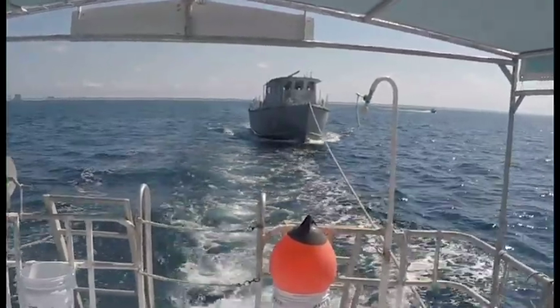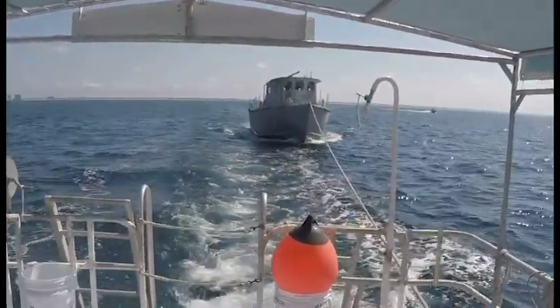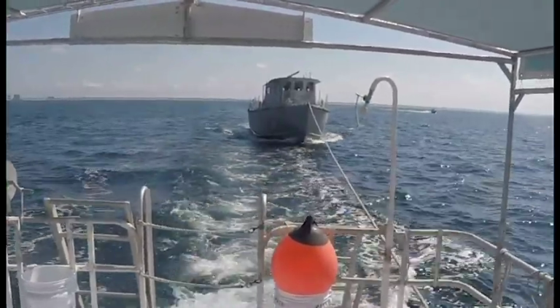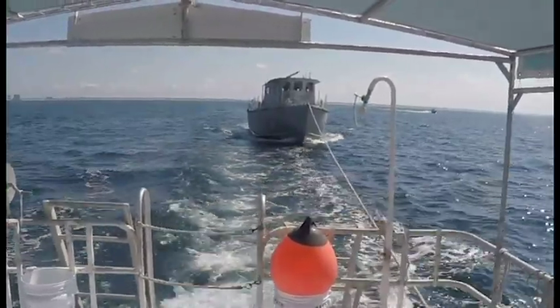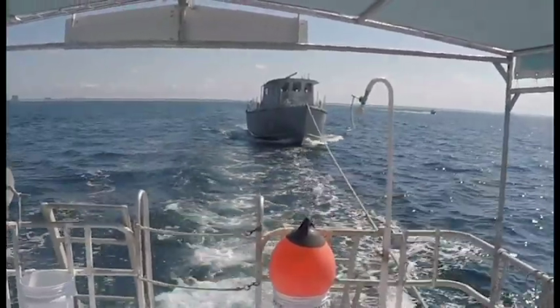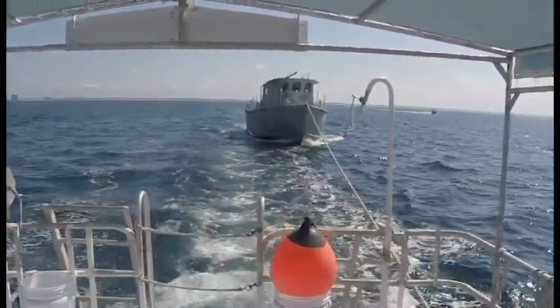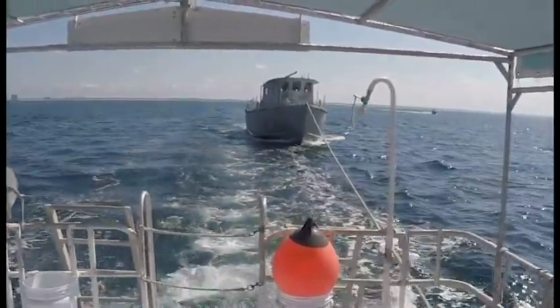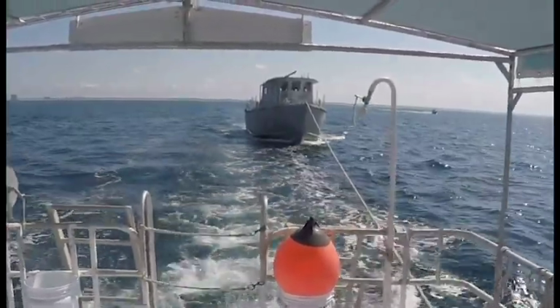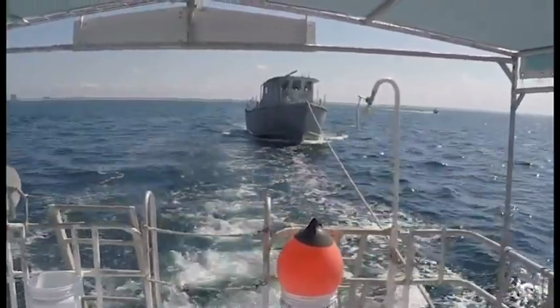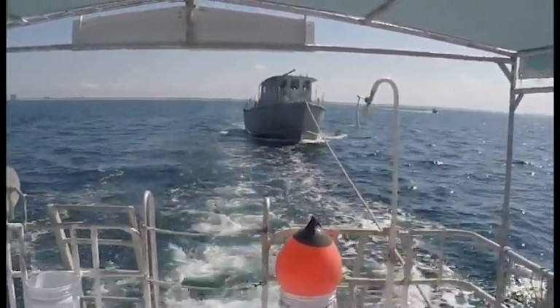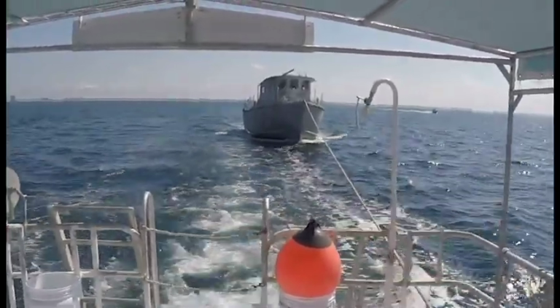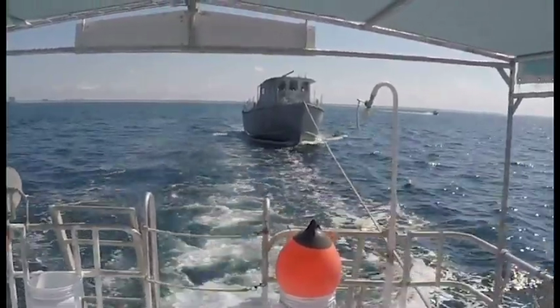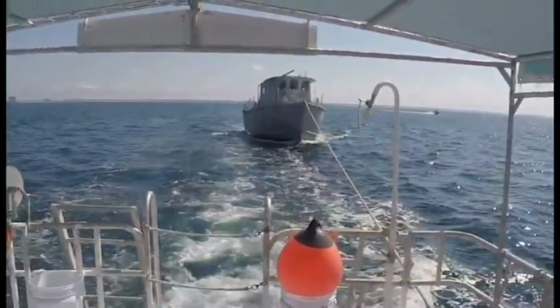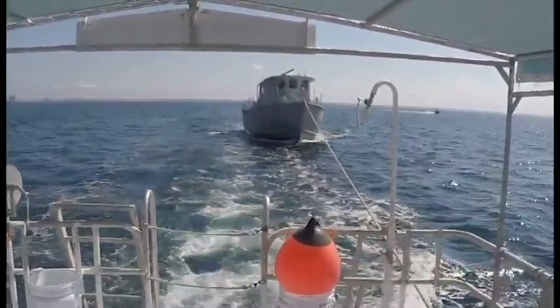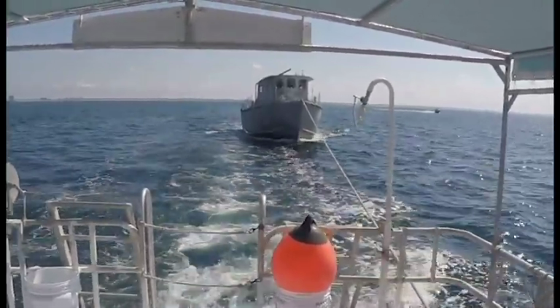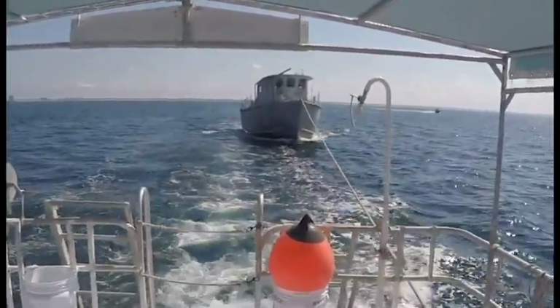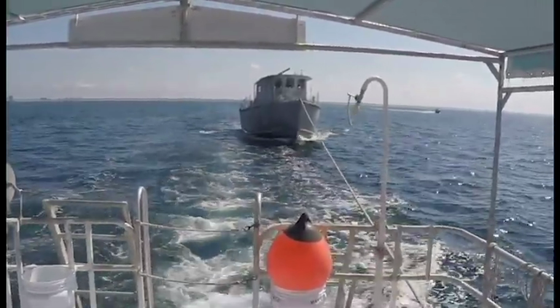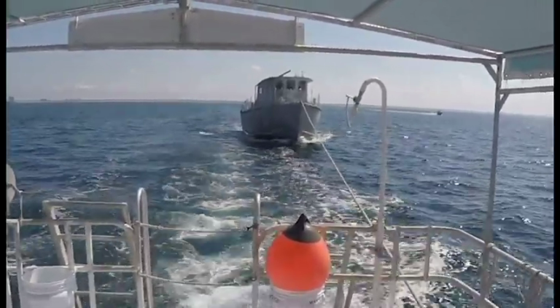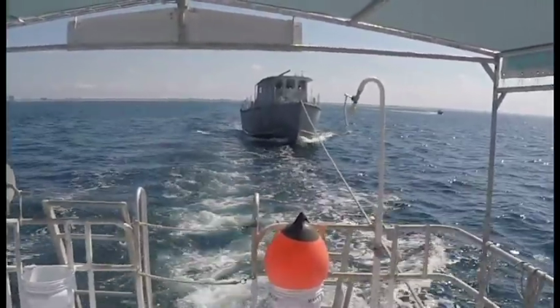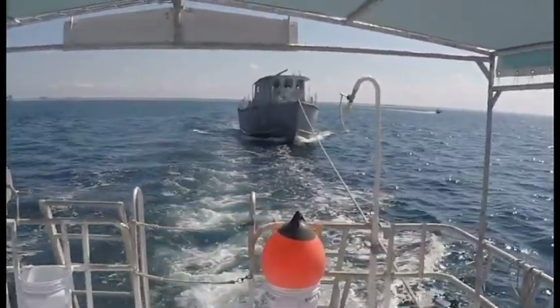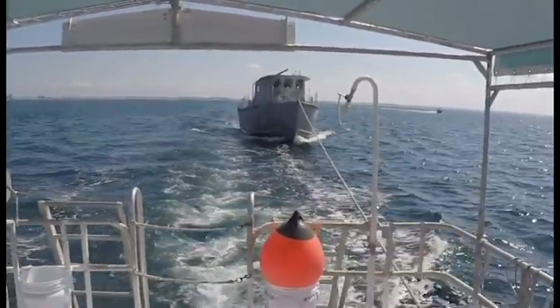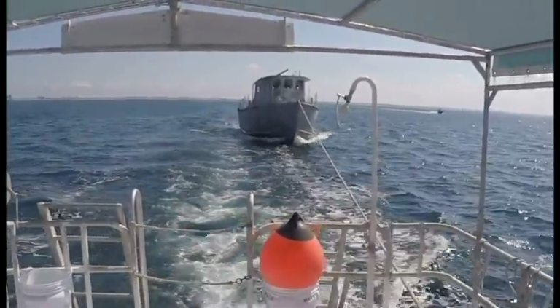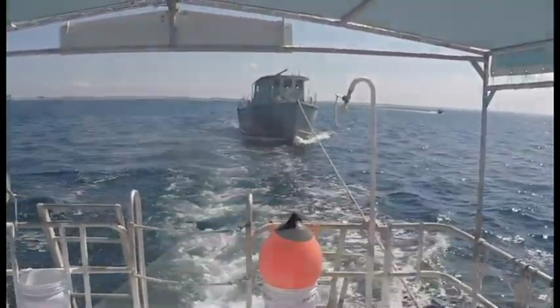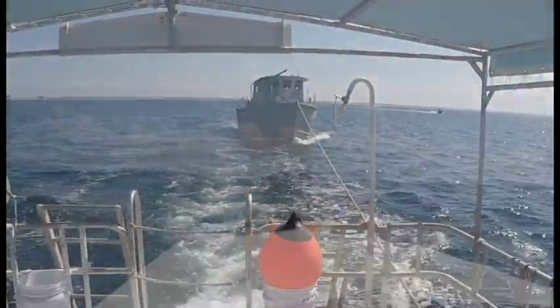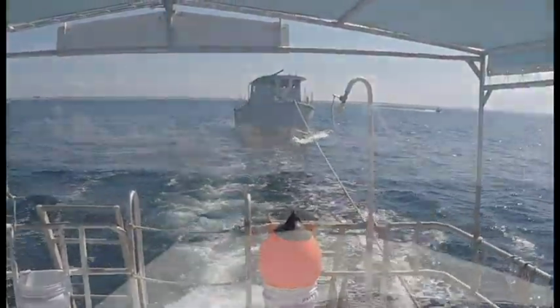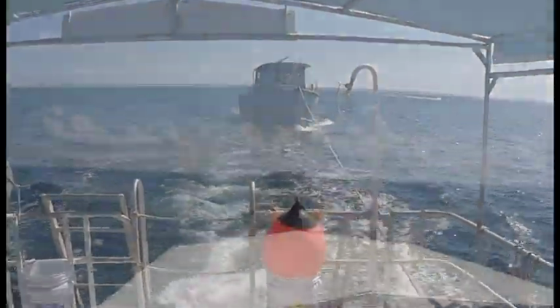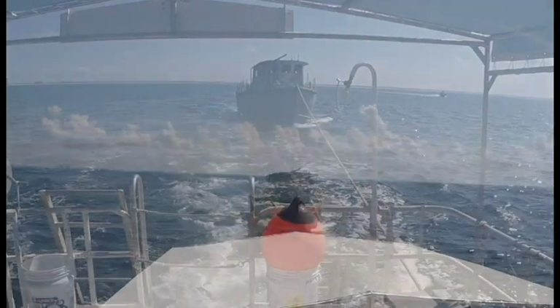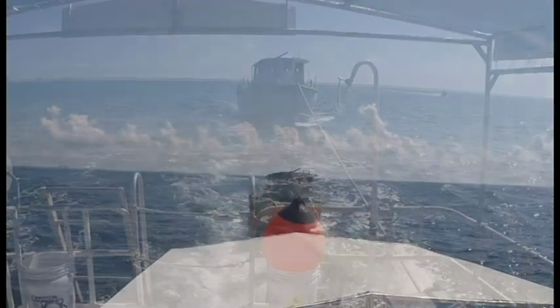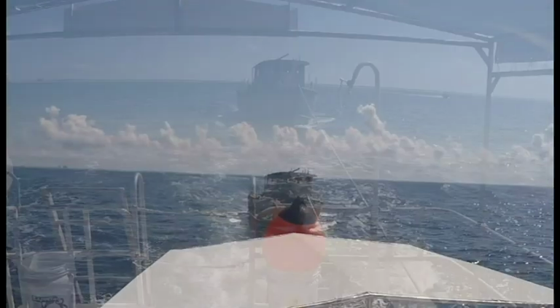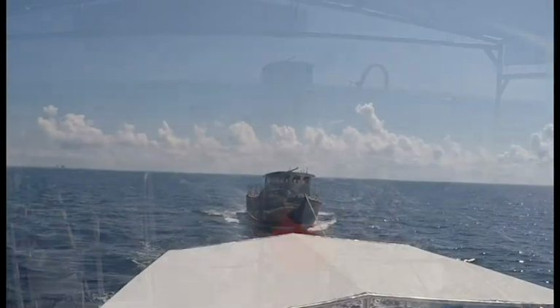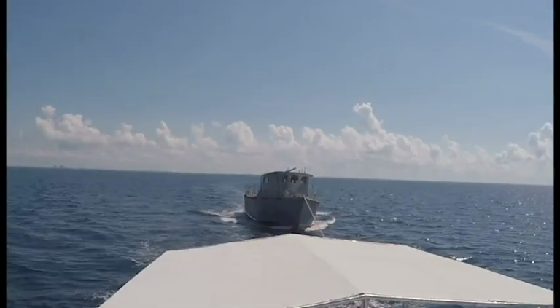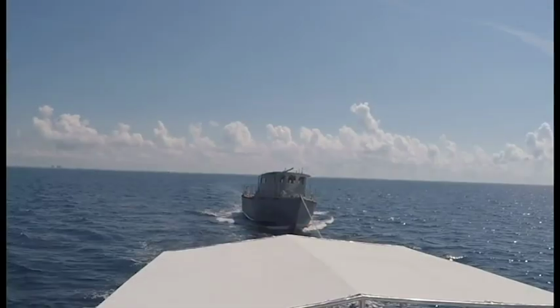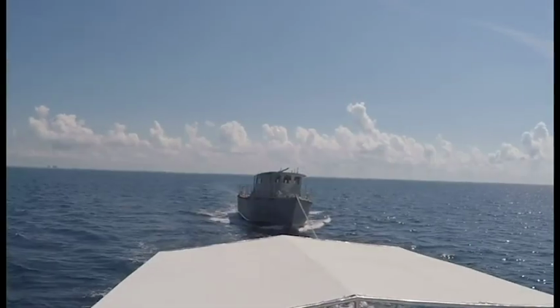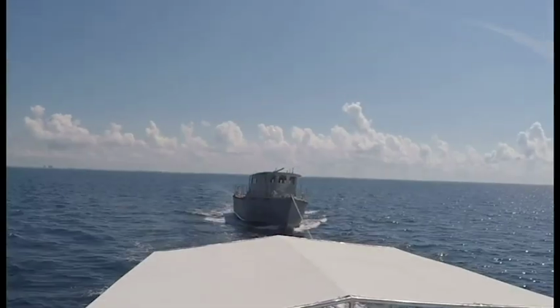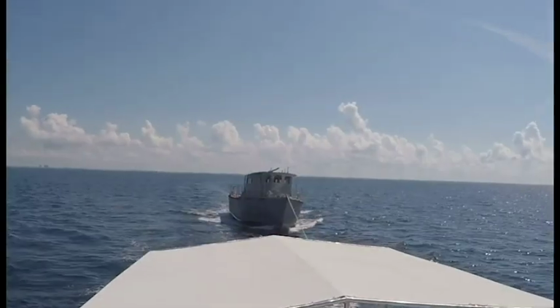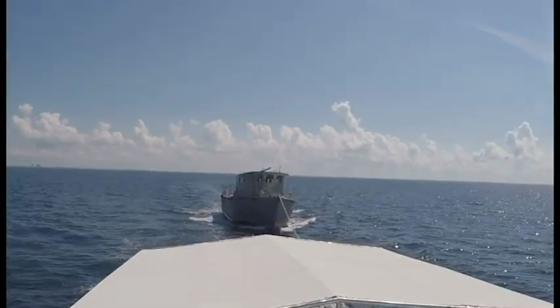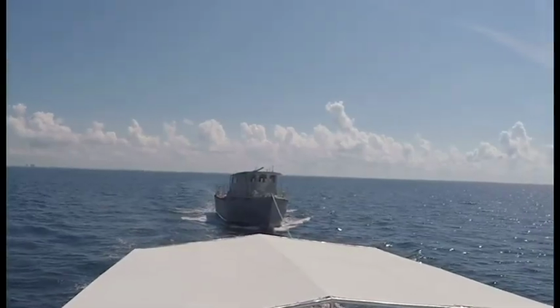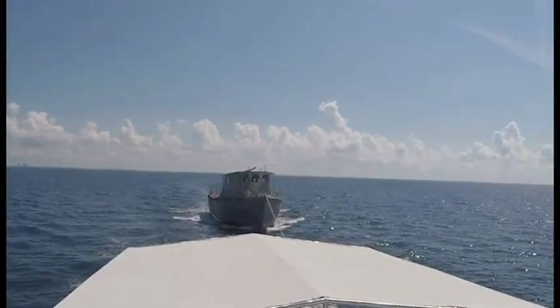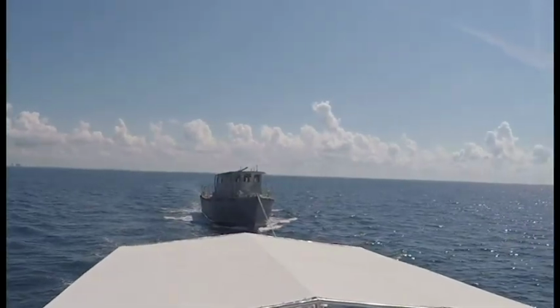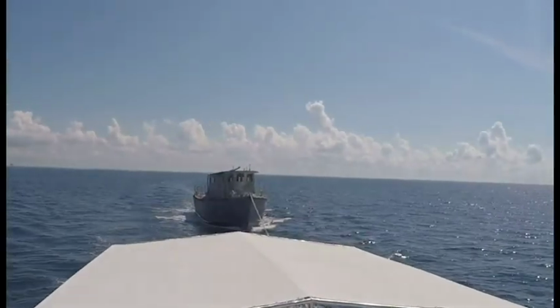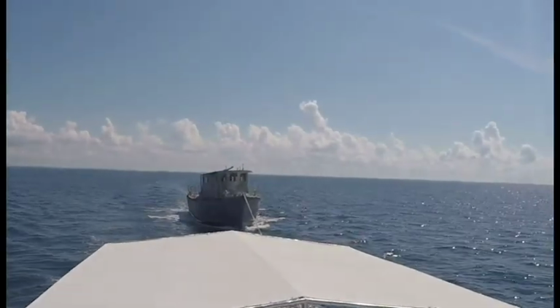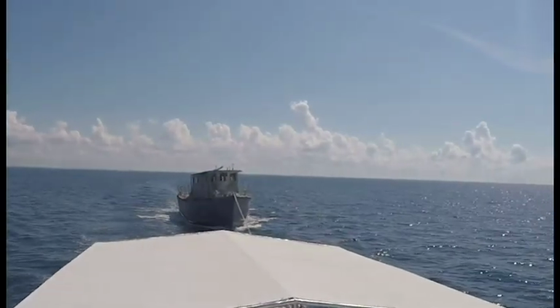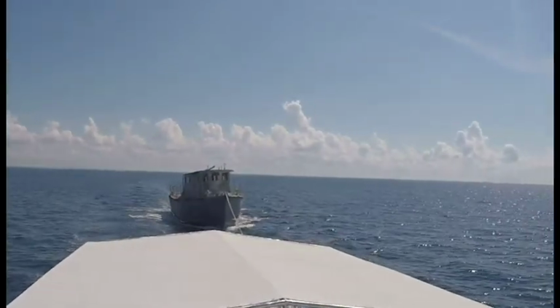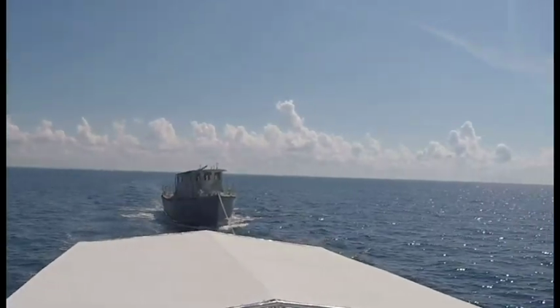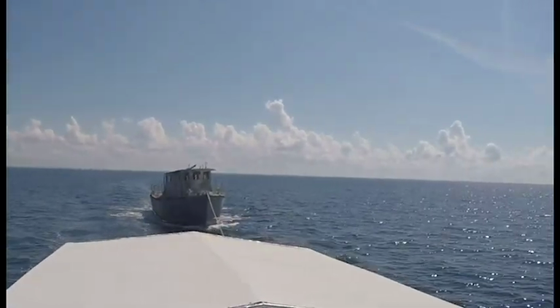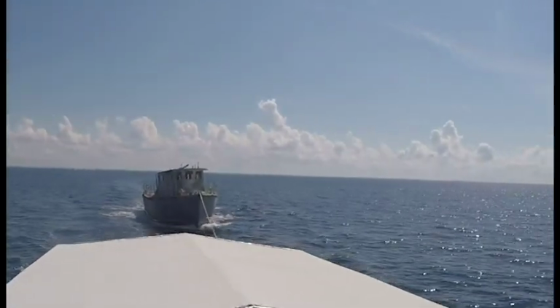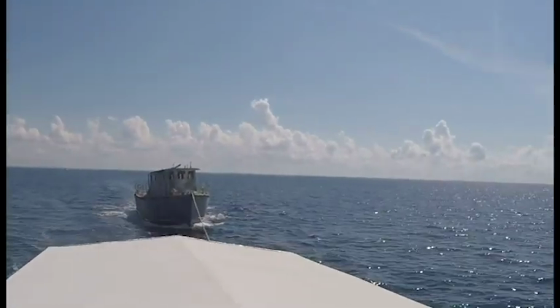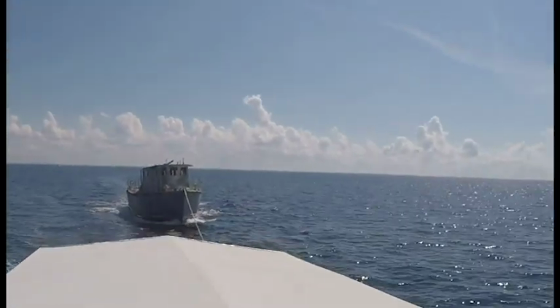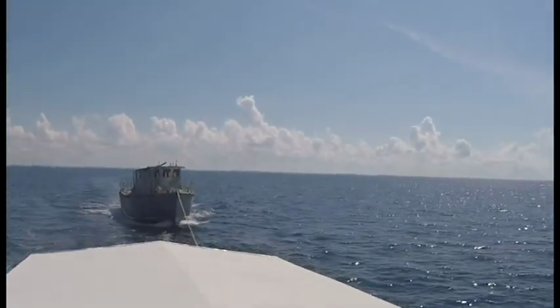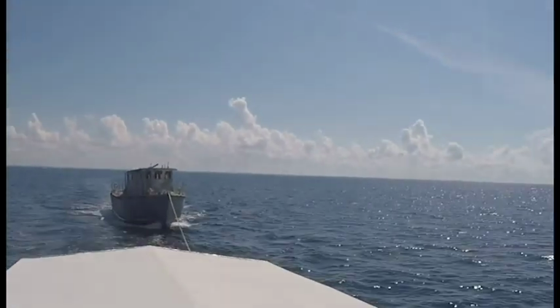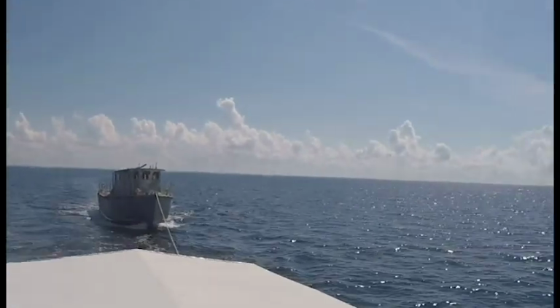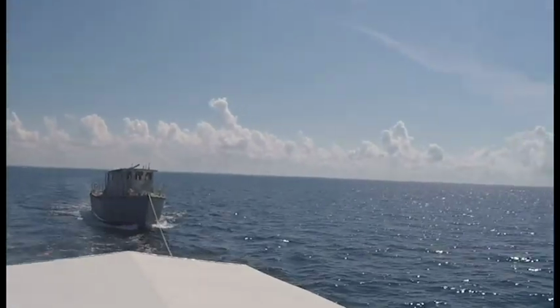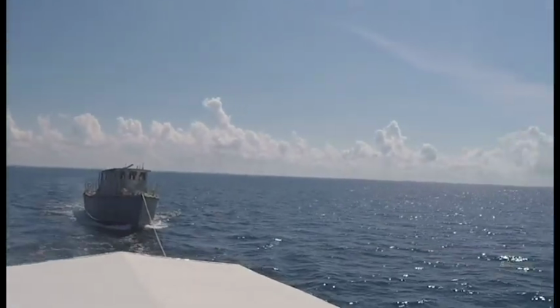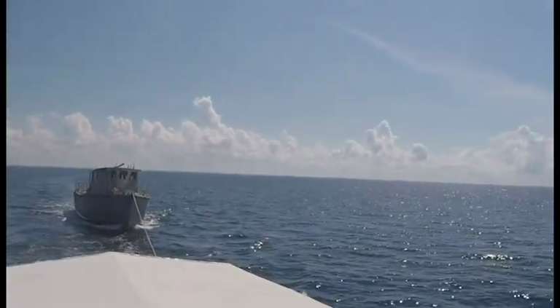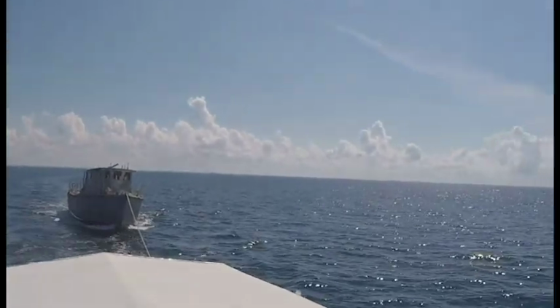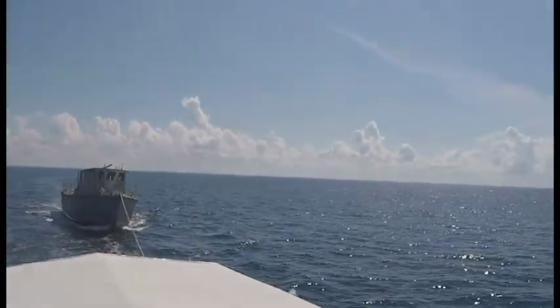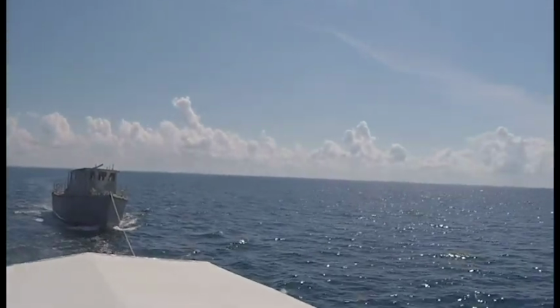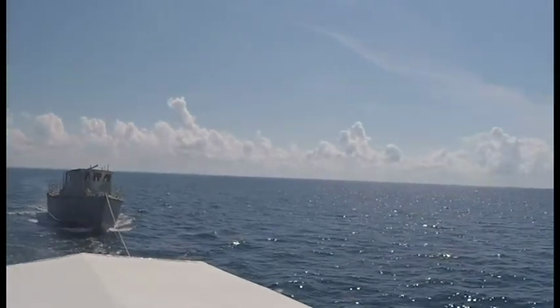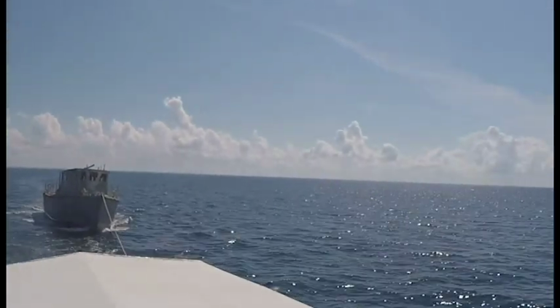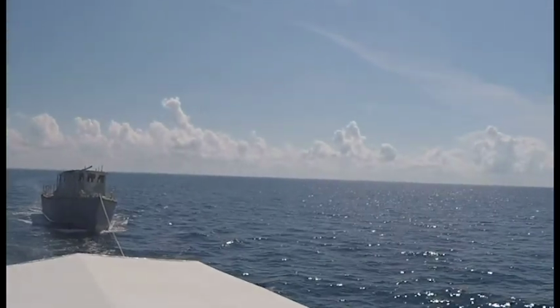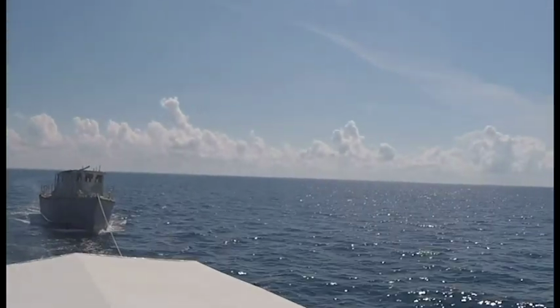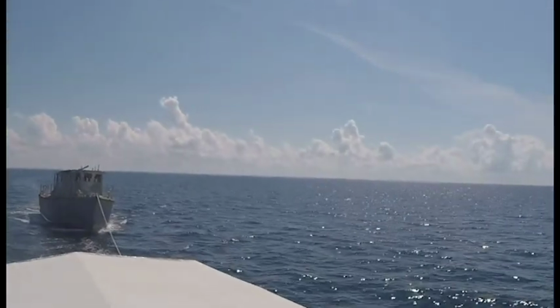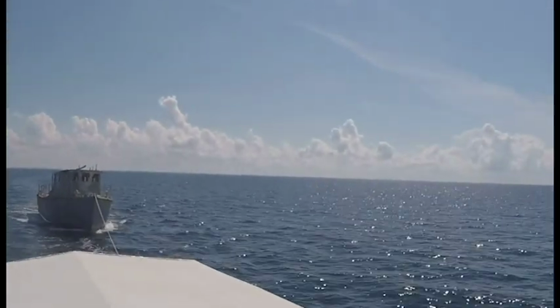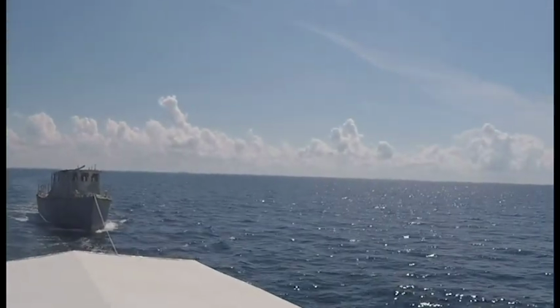It's July 2018 and we're here in Panama City Beach, Florida, getting ready to place an artificial reef in 92 feet of water offshore of the beach.